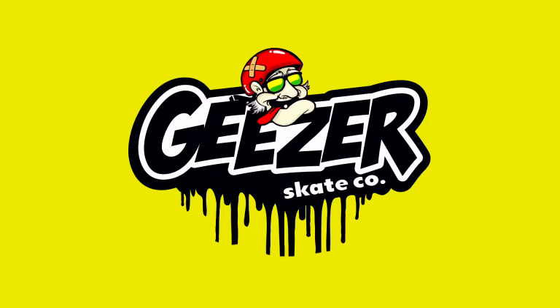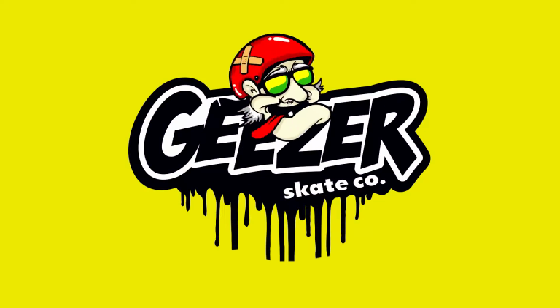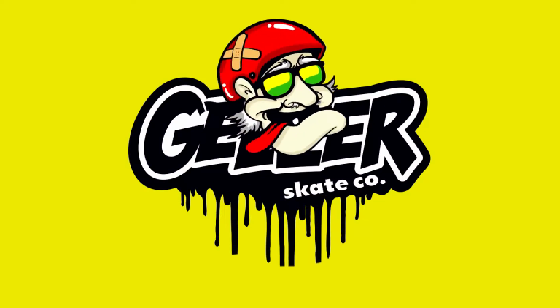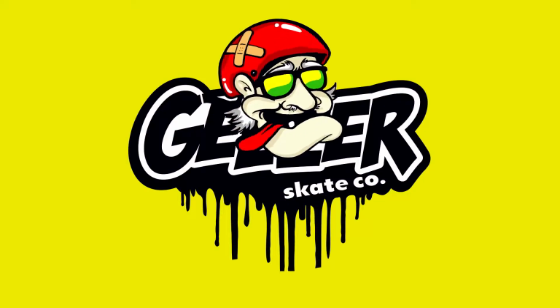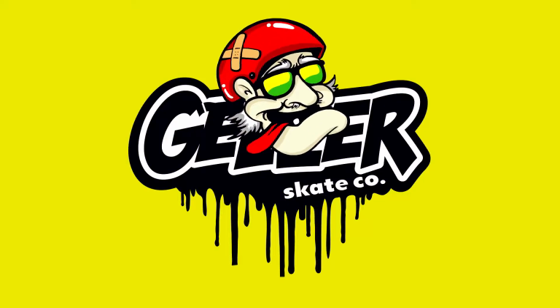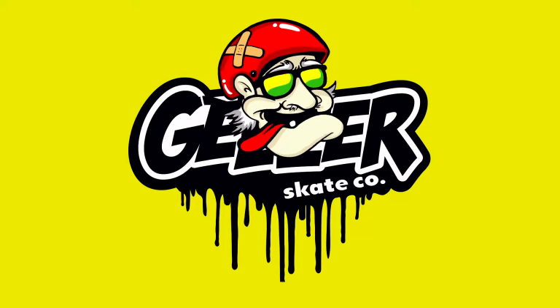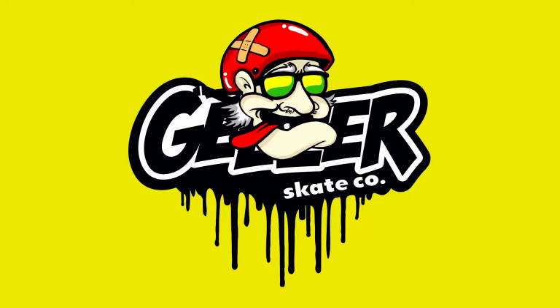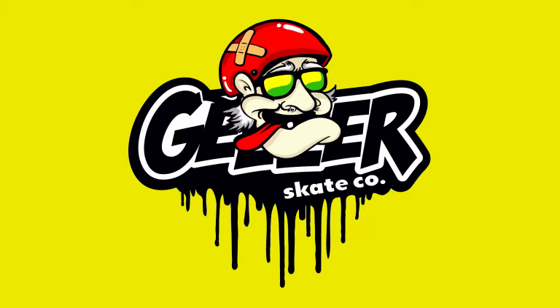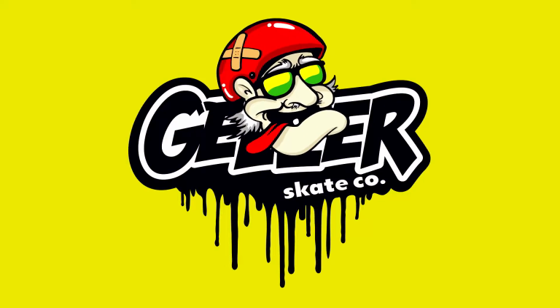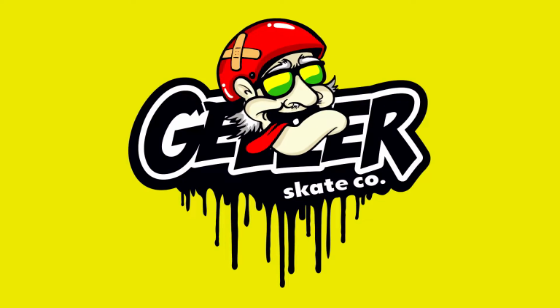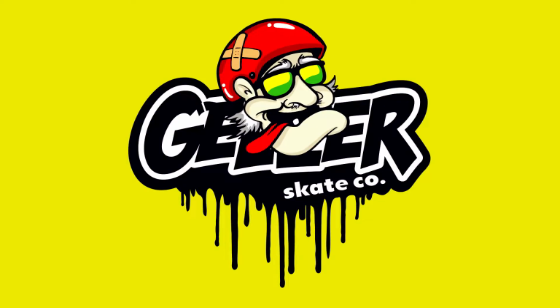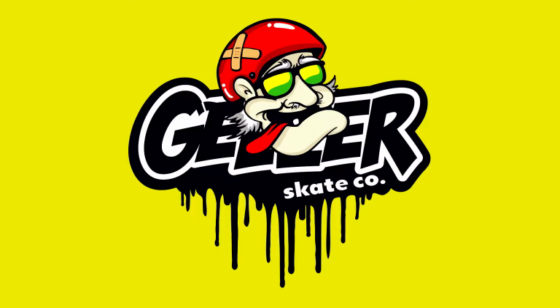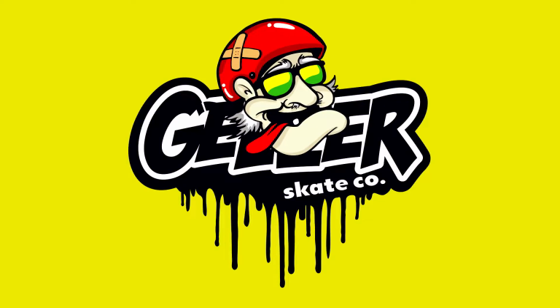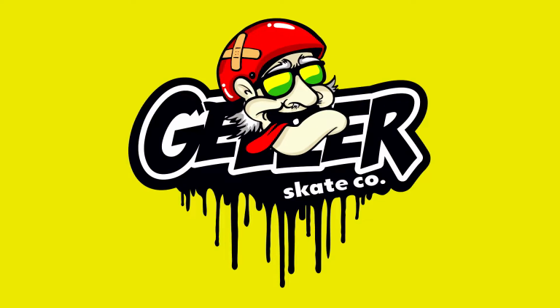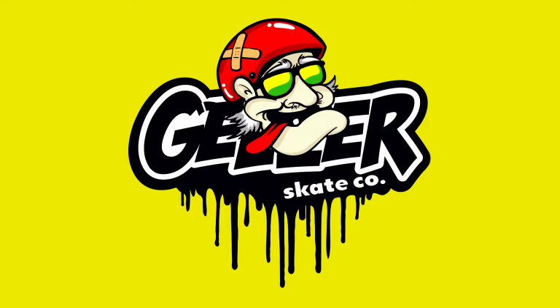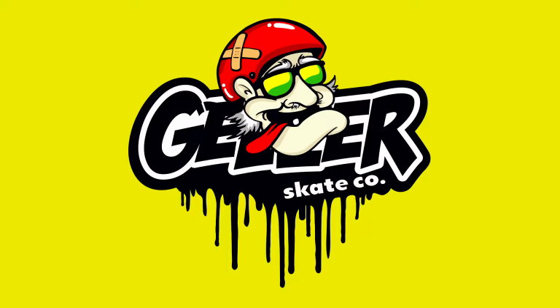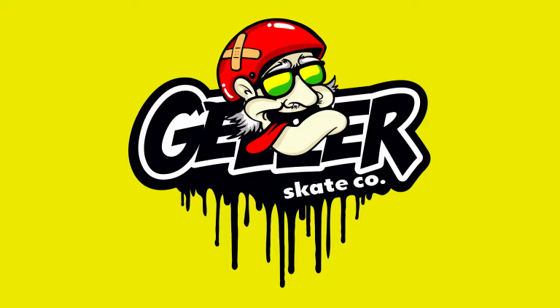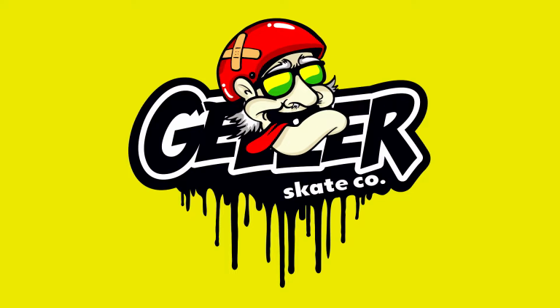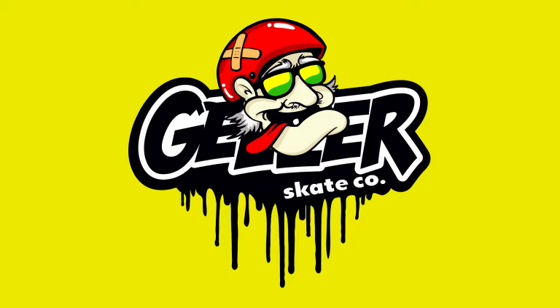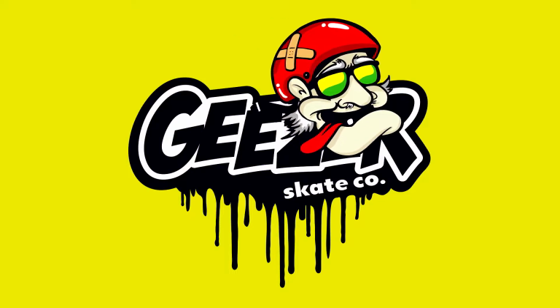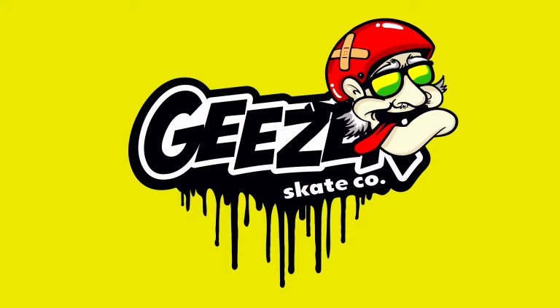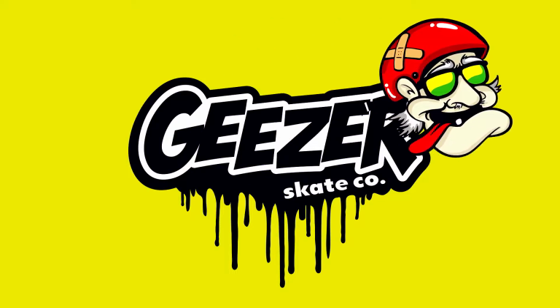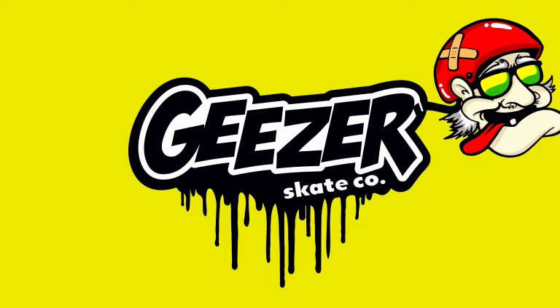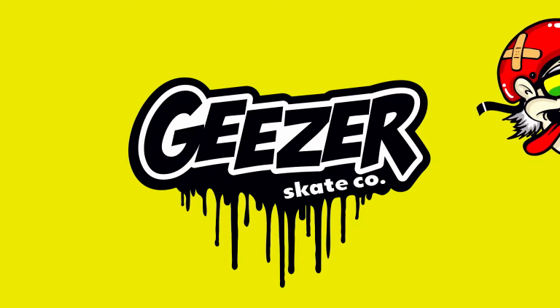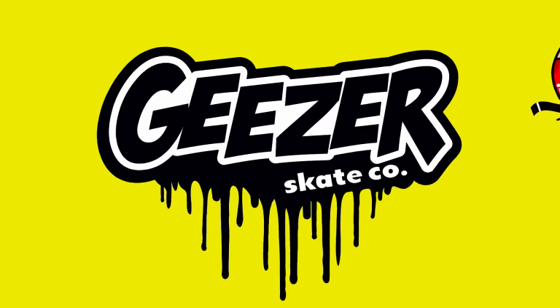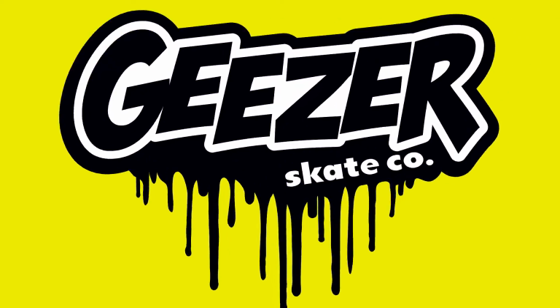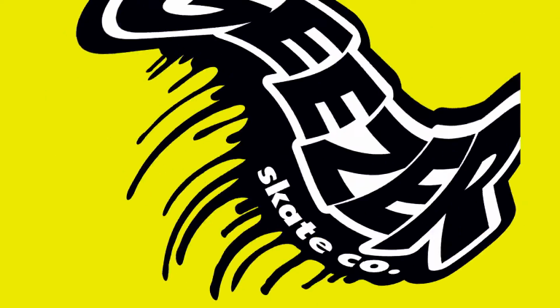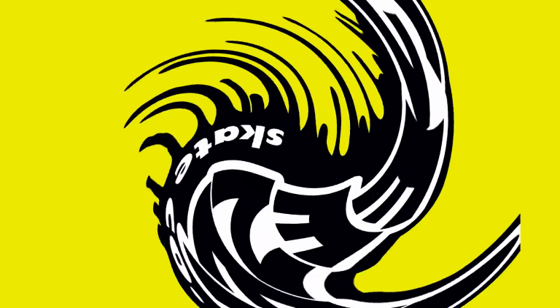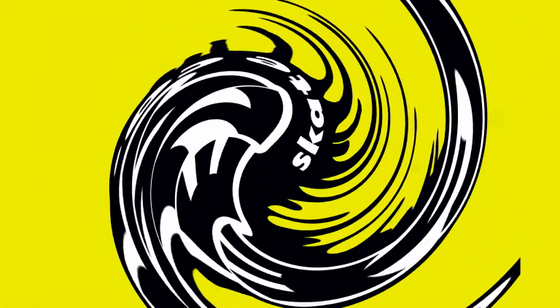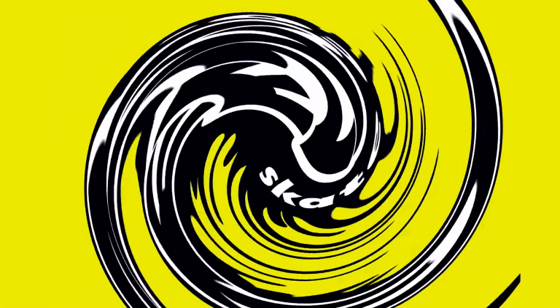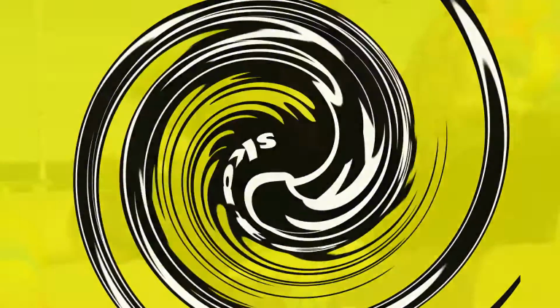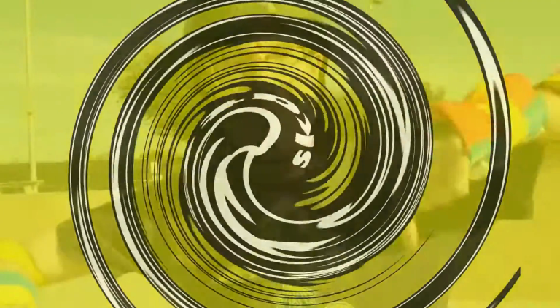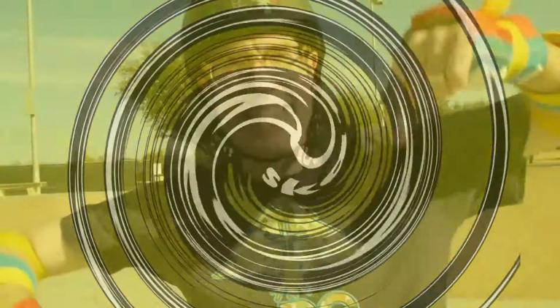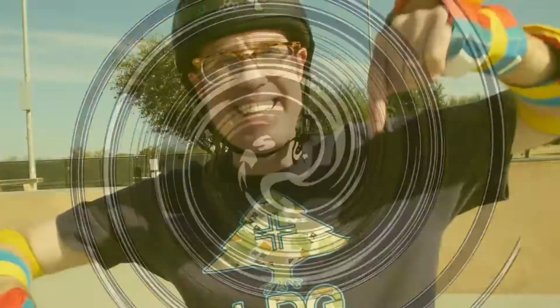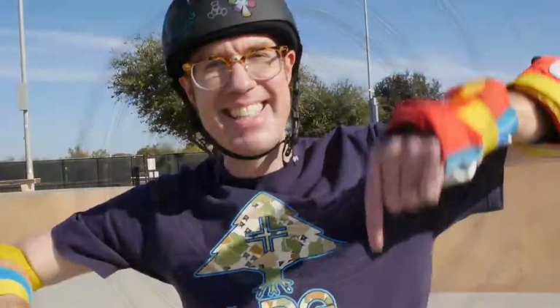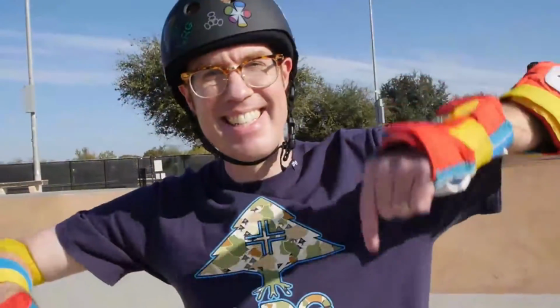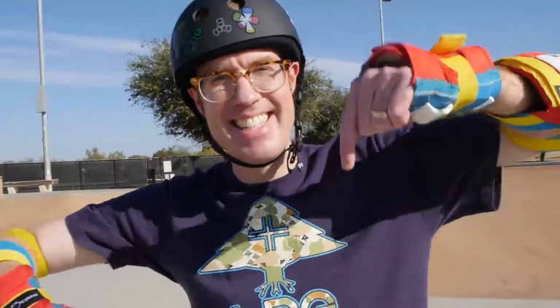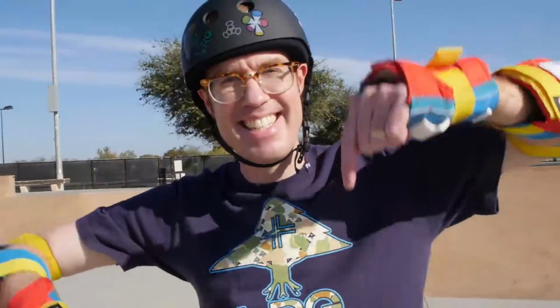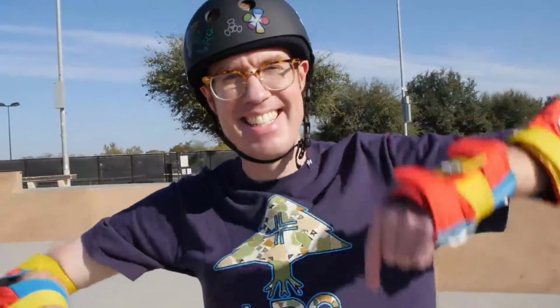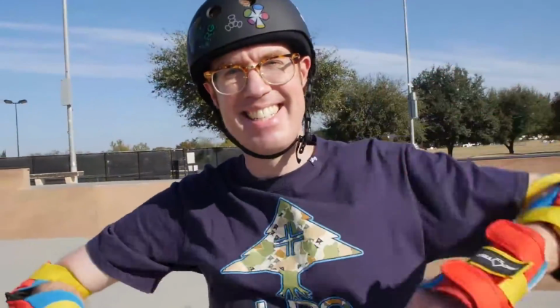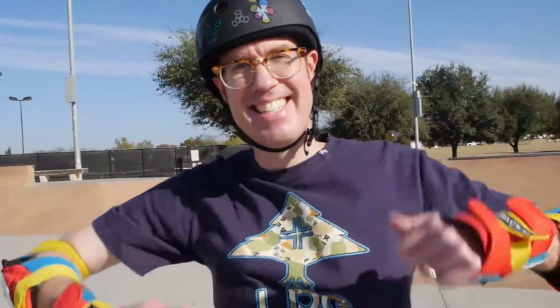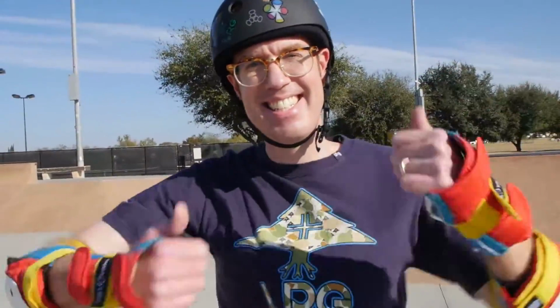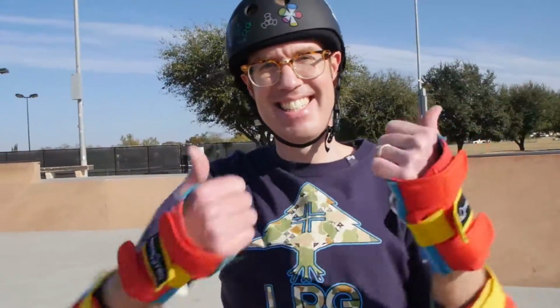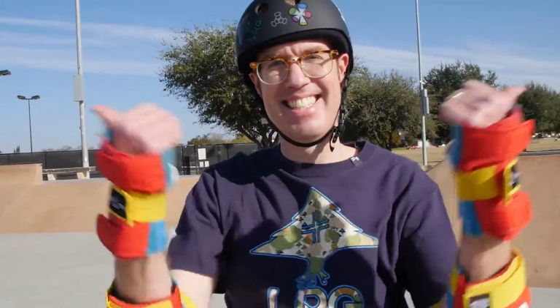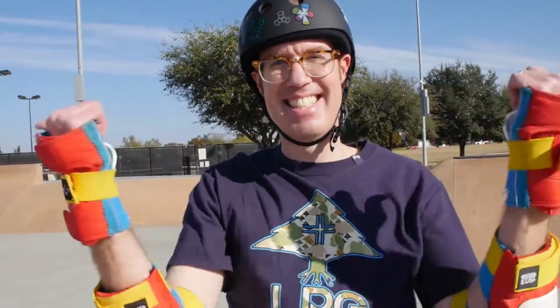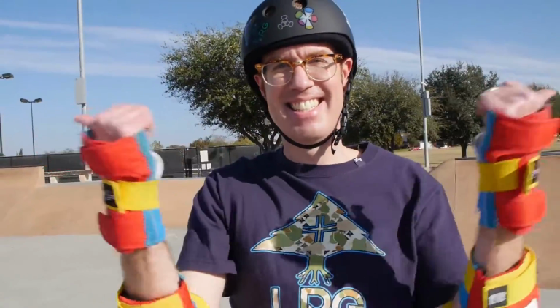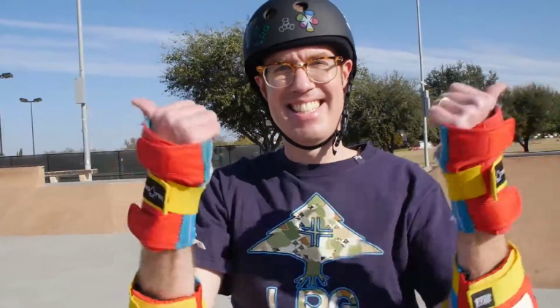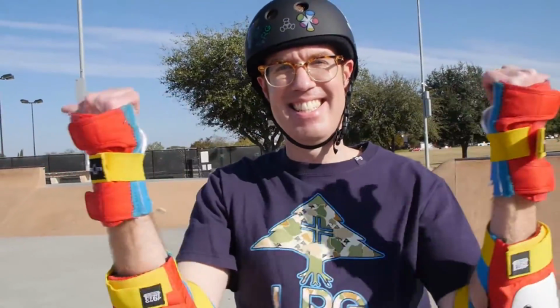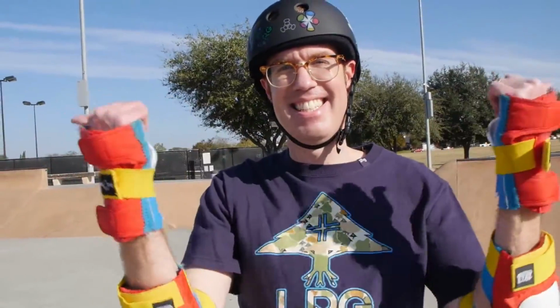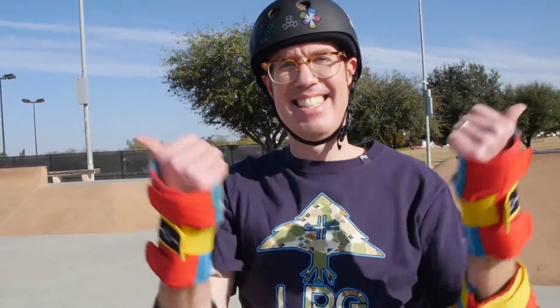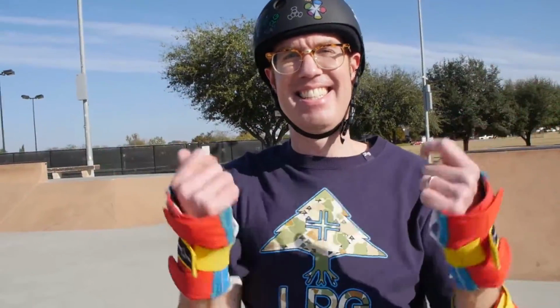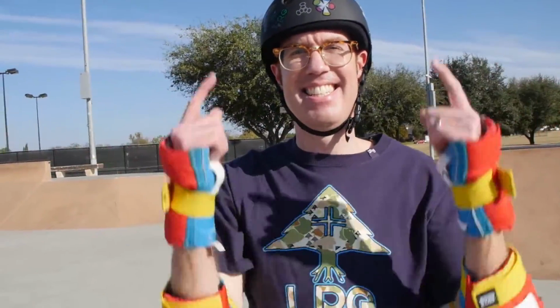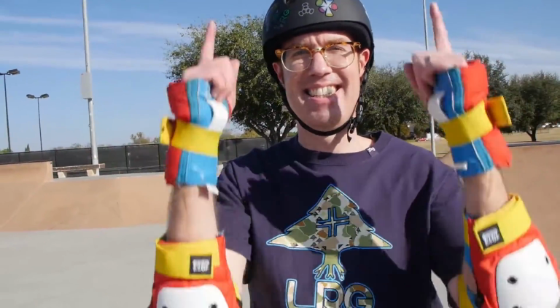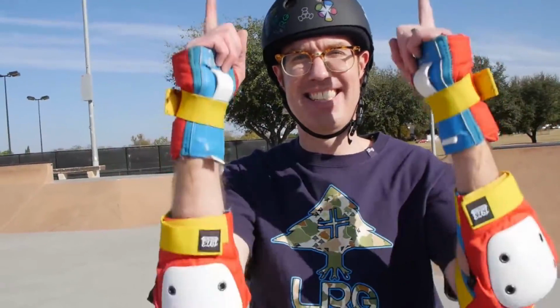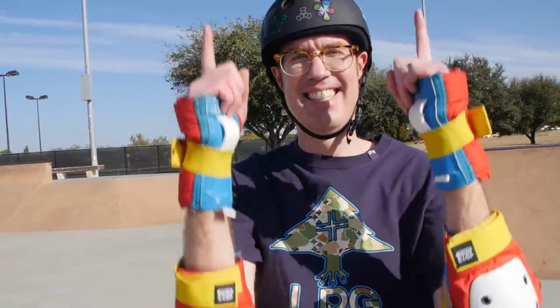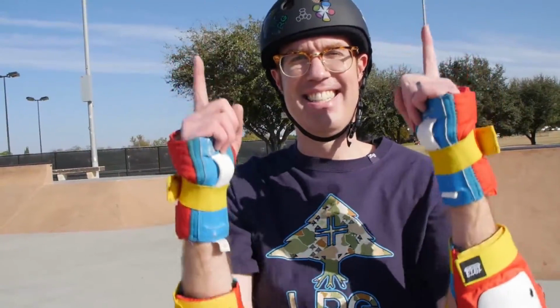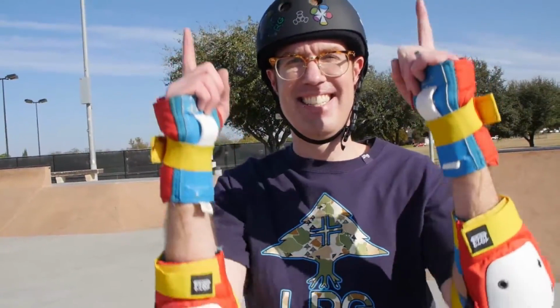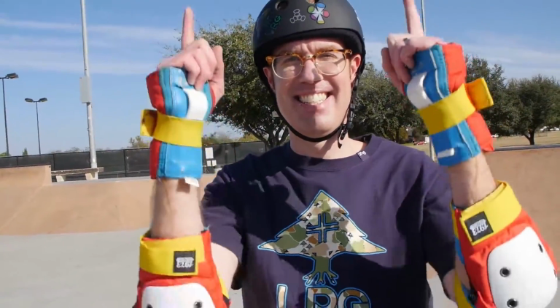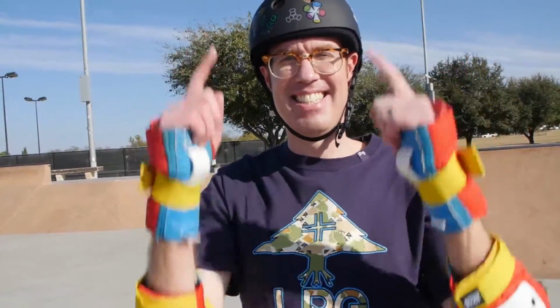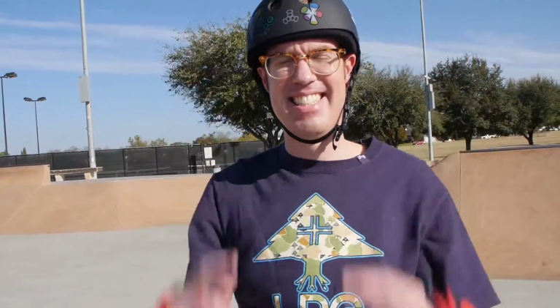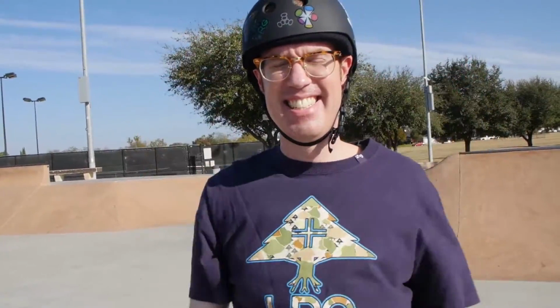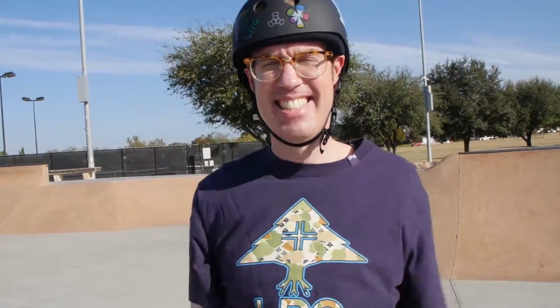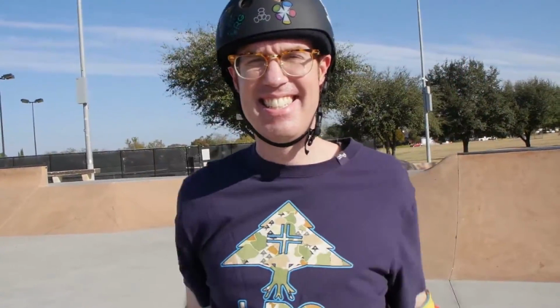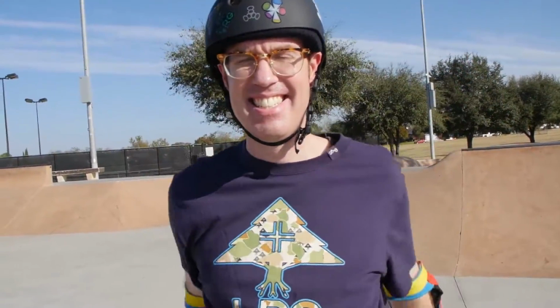Get off my lawn! Alright skaters and haters, let's check out how to ollie.